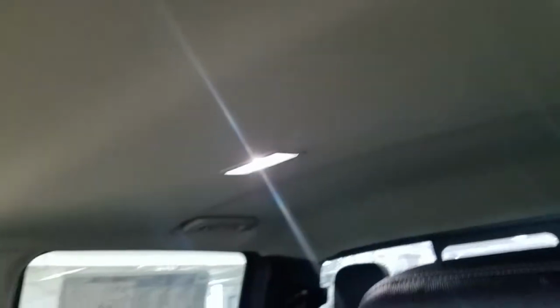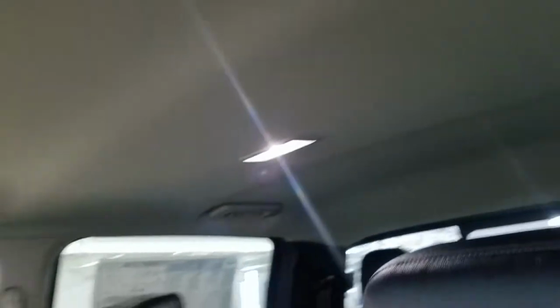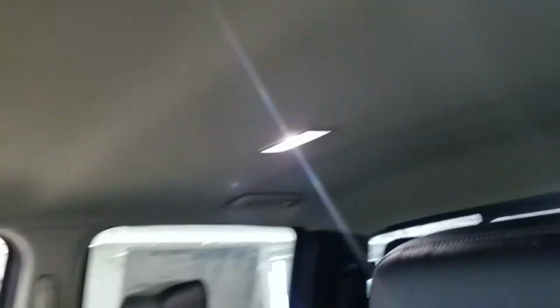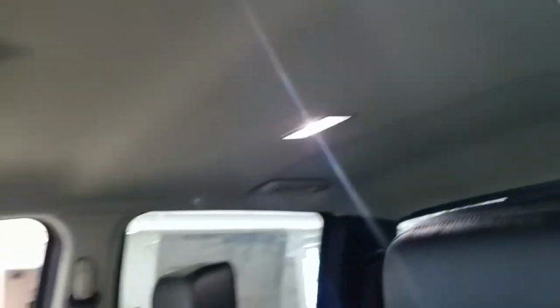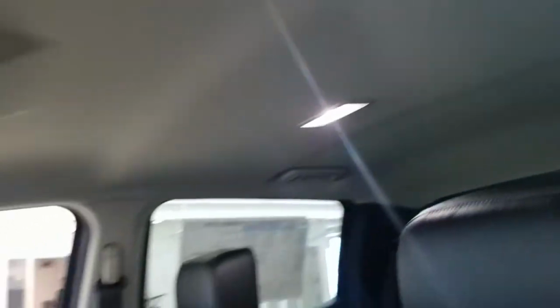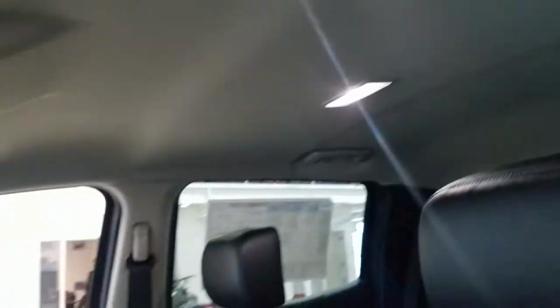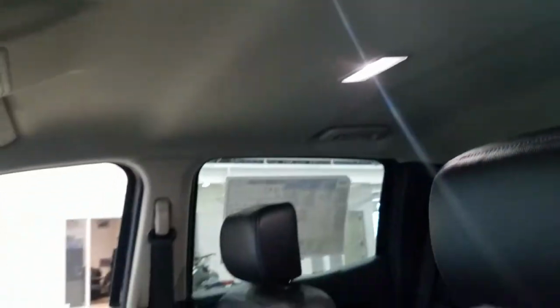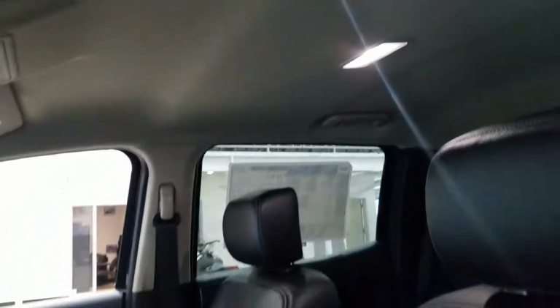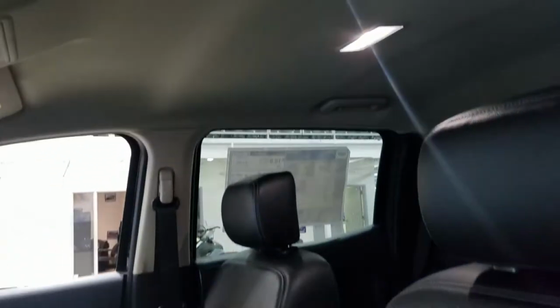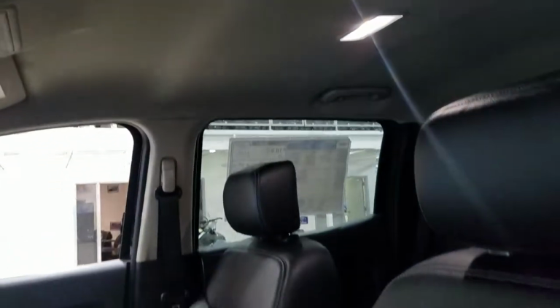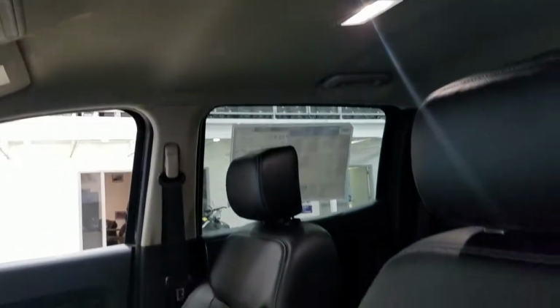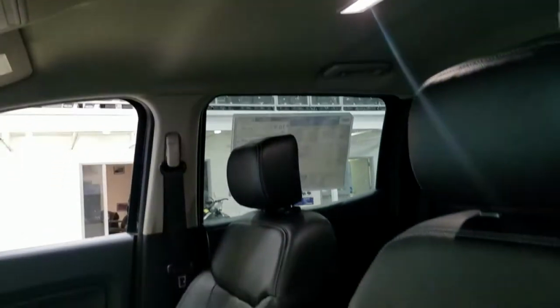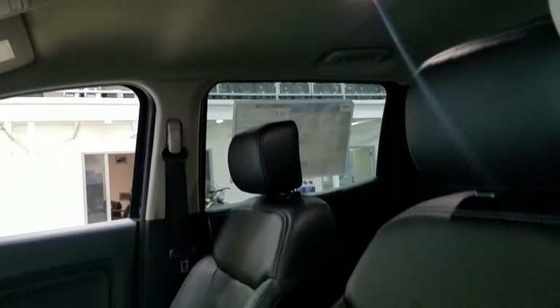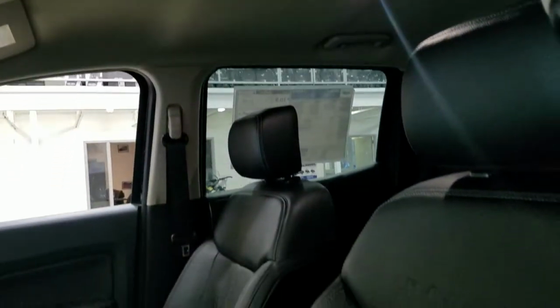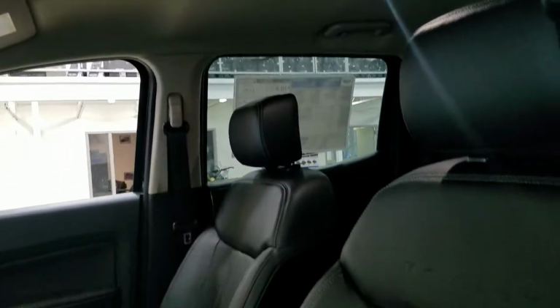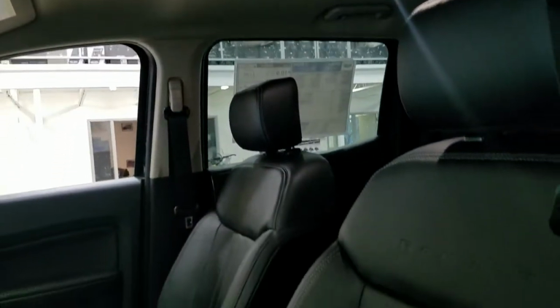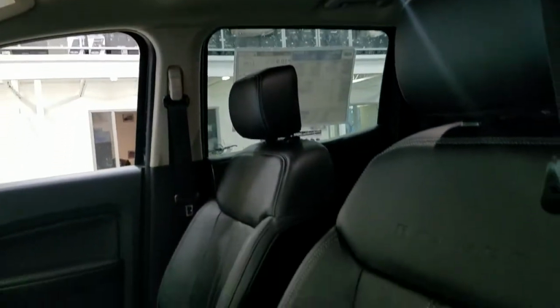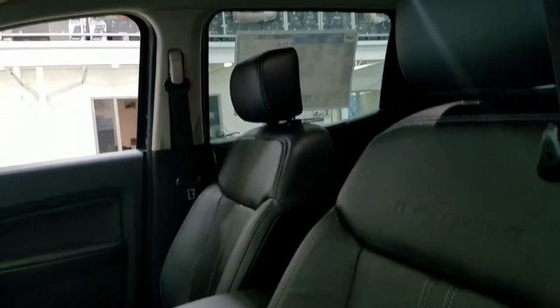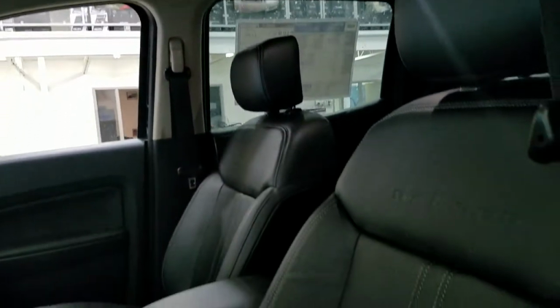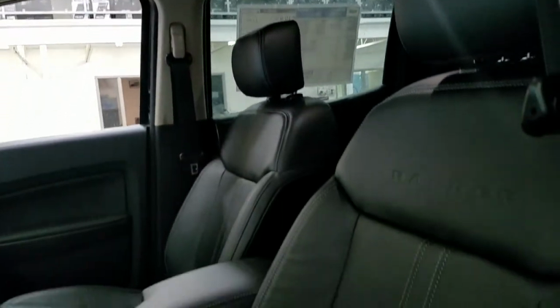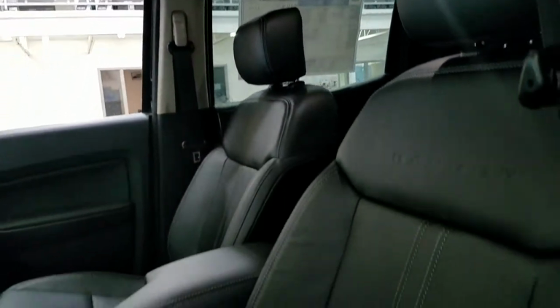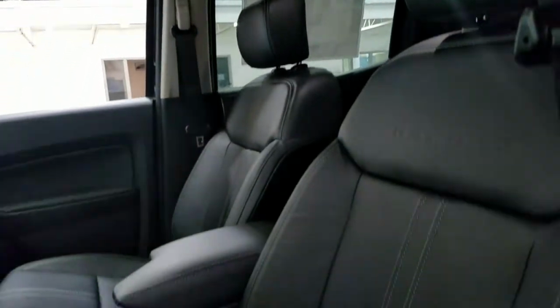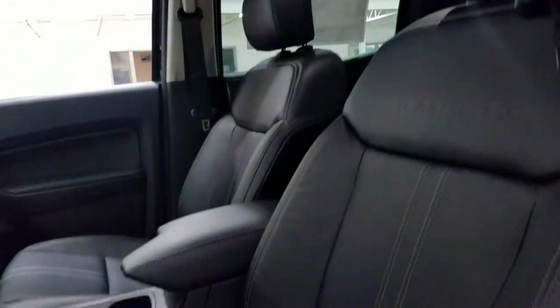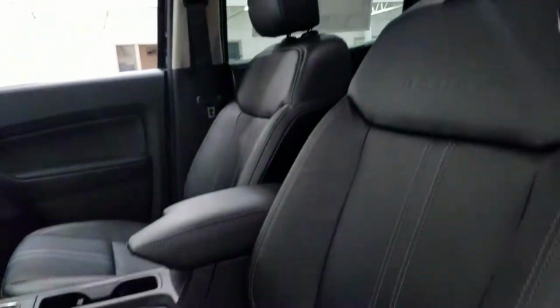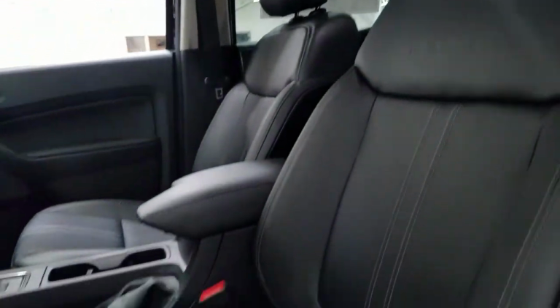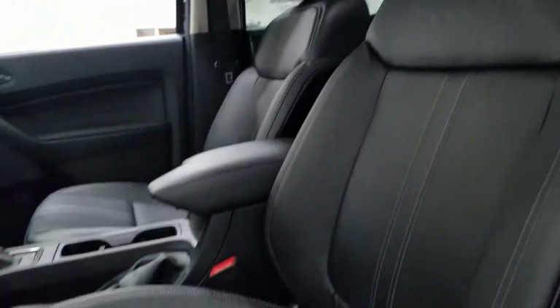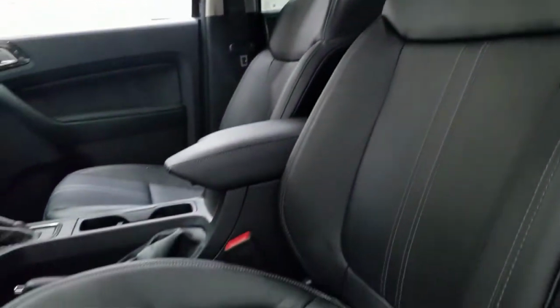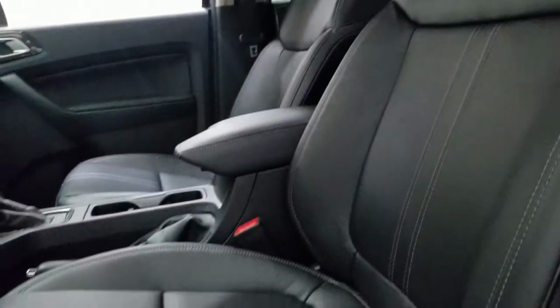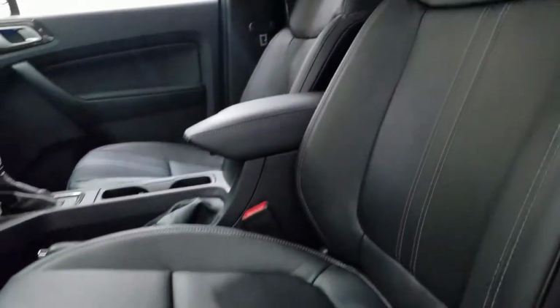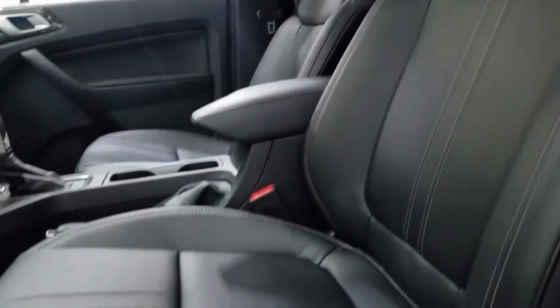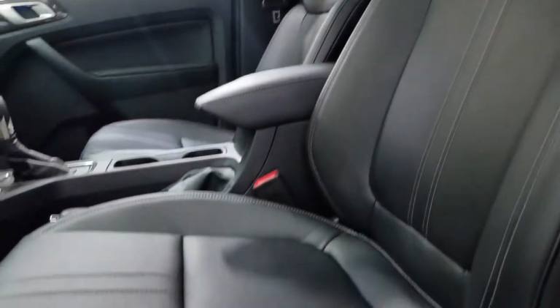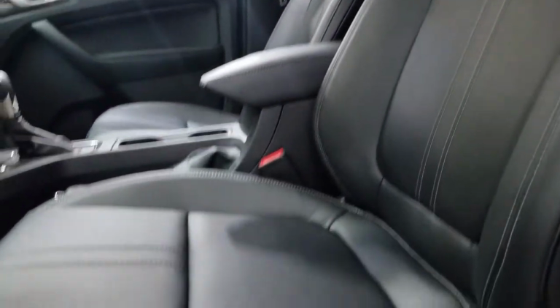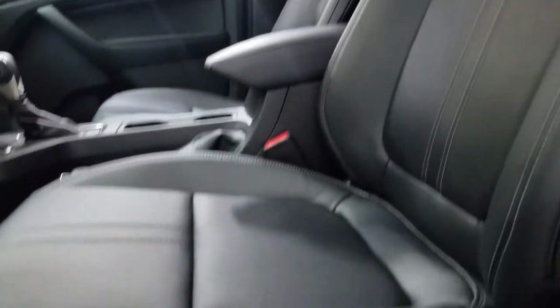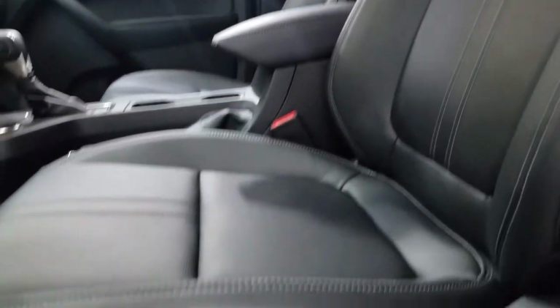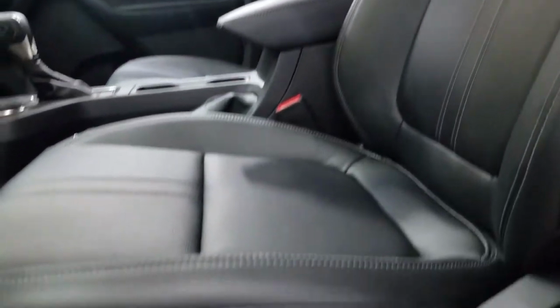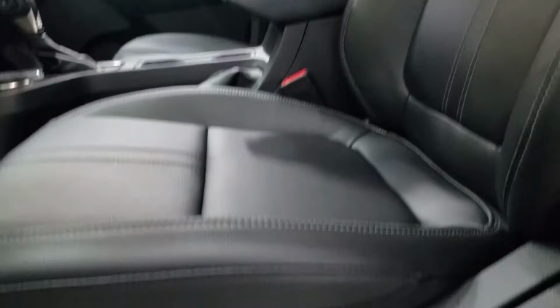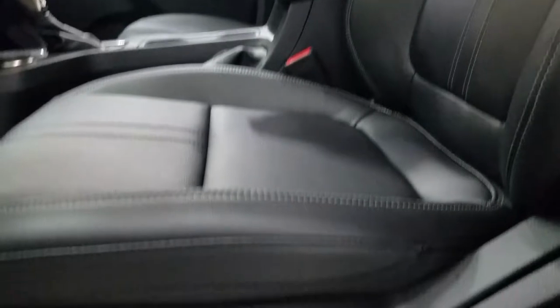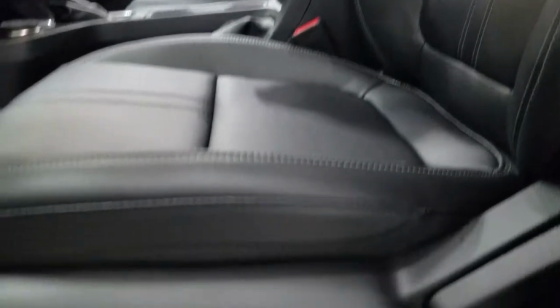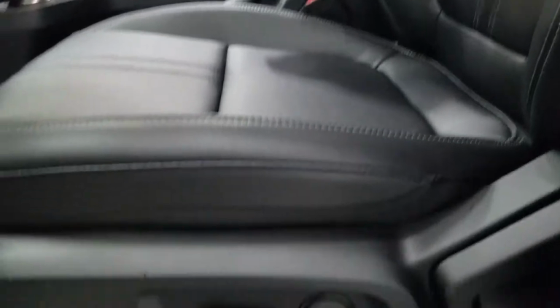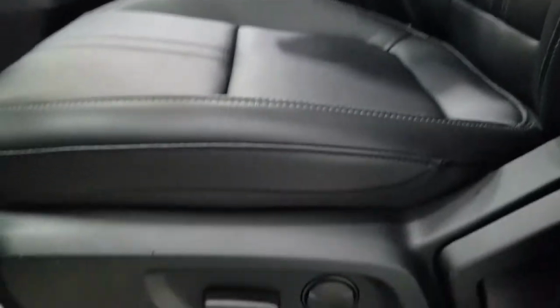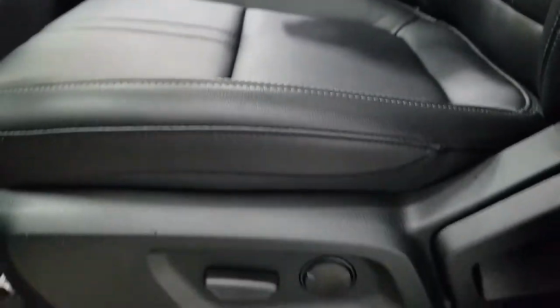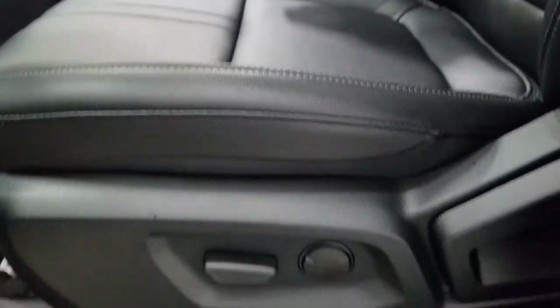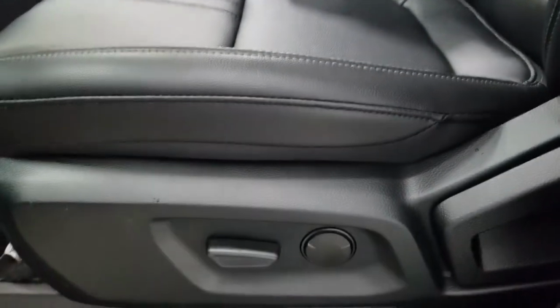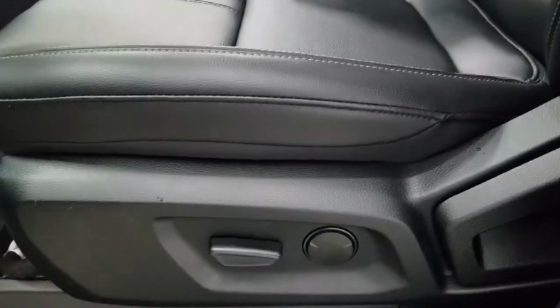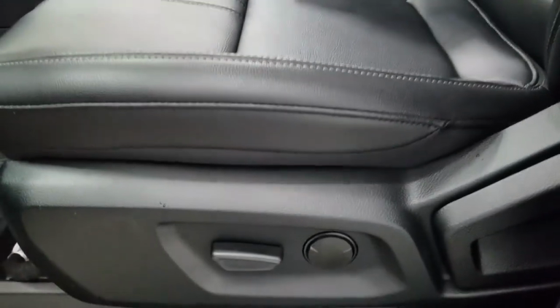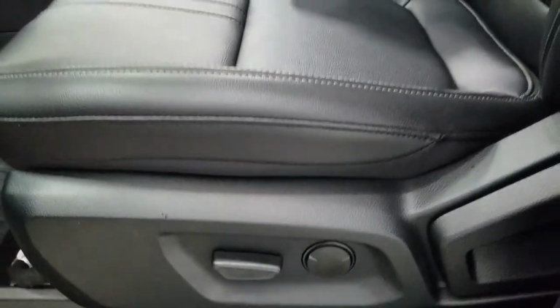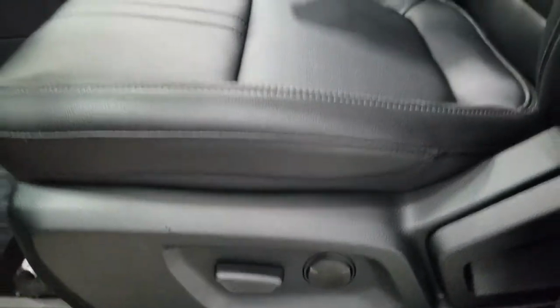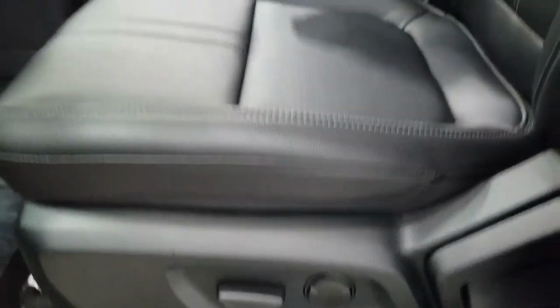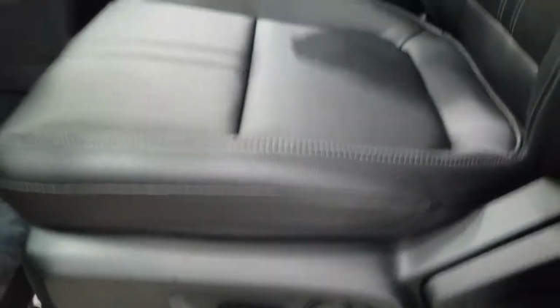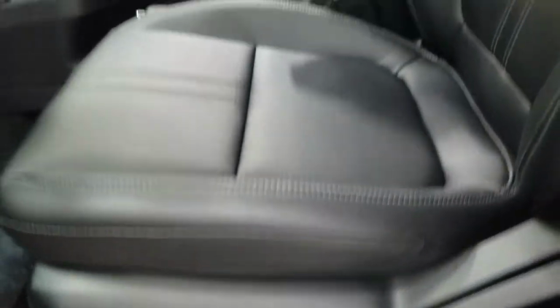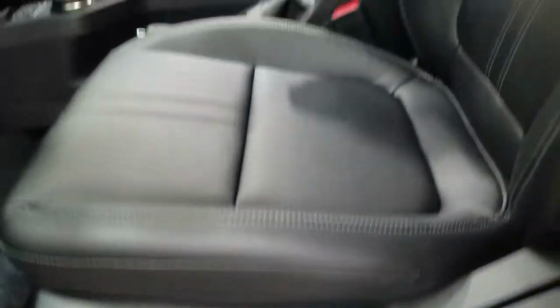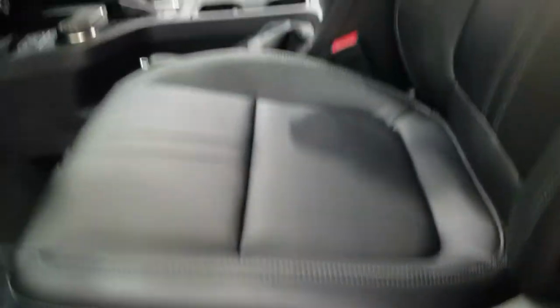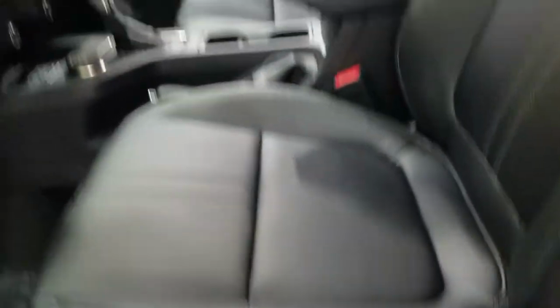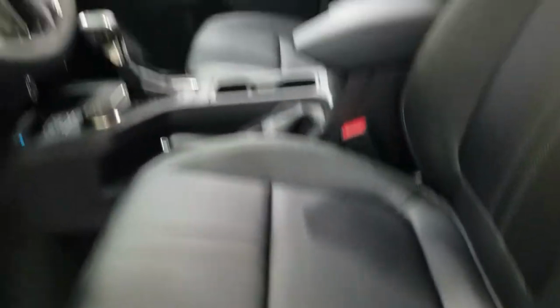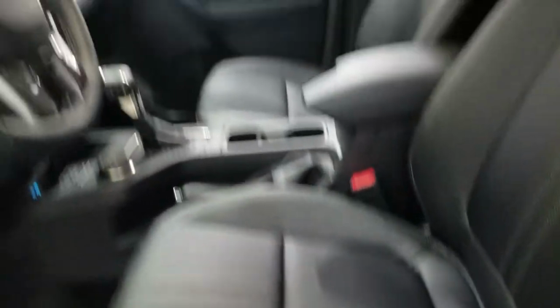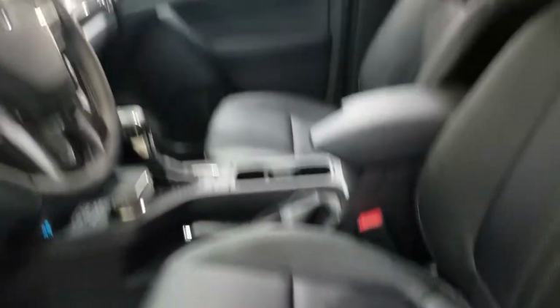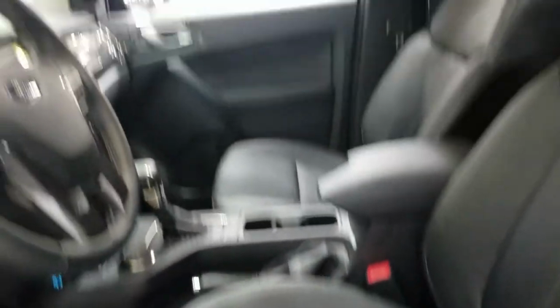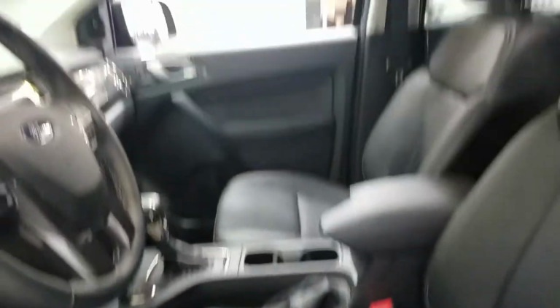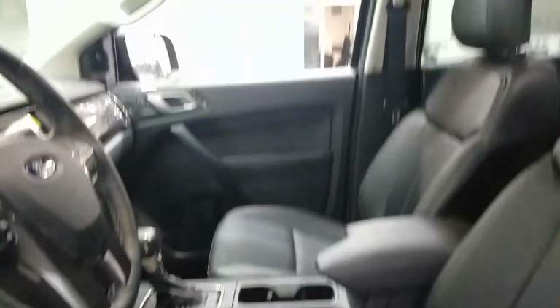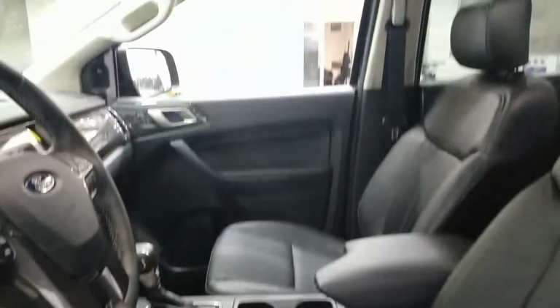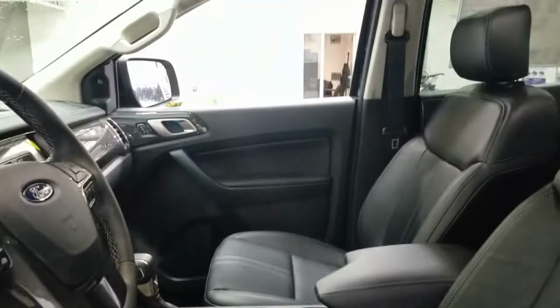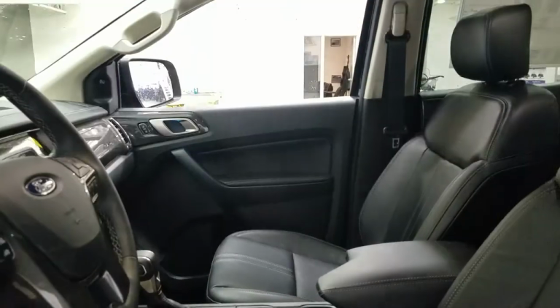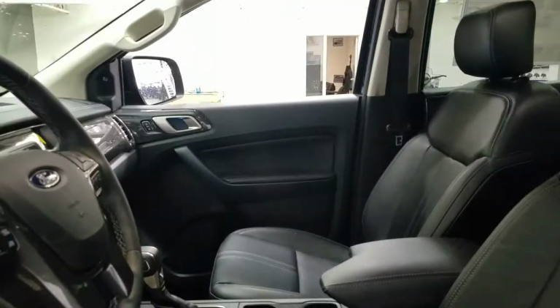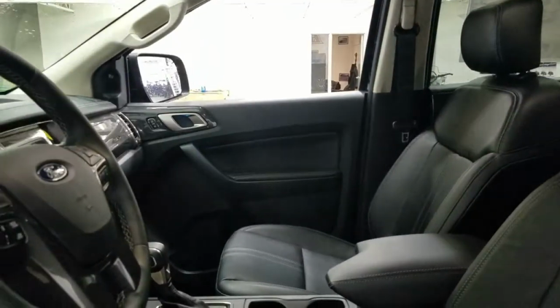Looking at our interior, we have beautiful black leather seating, which comes with an electrically adjustable seat with lumbar support for both the driver and passenger.